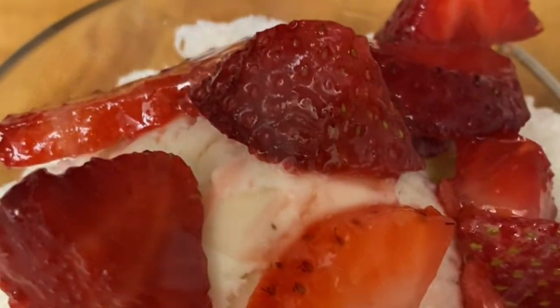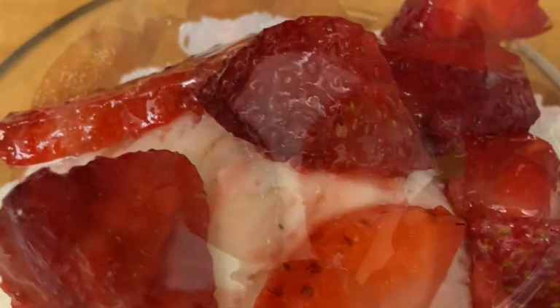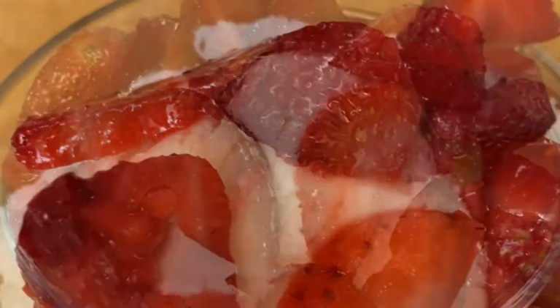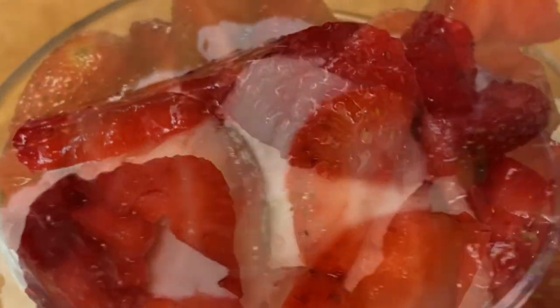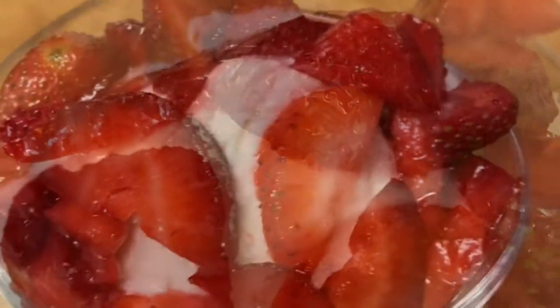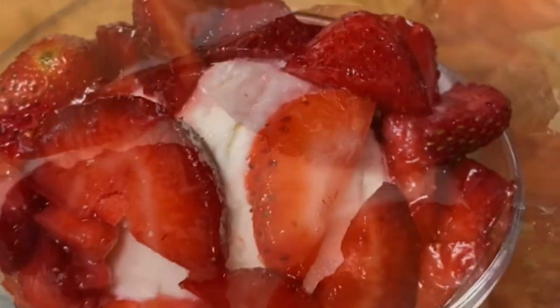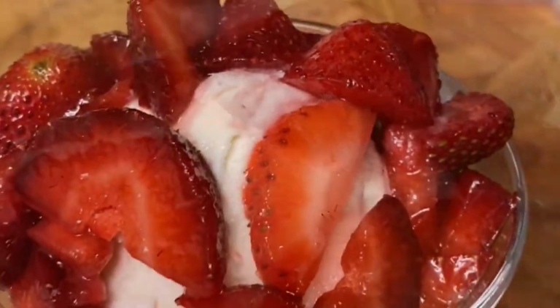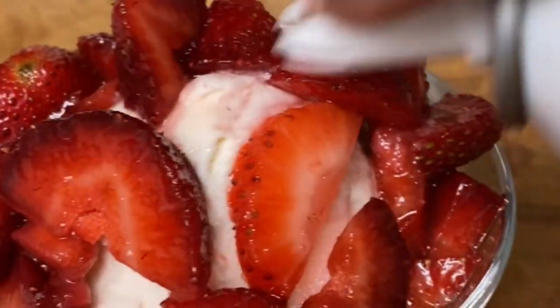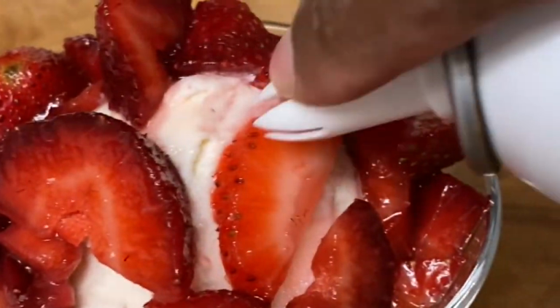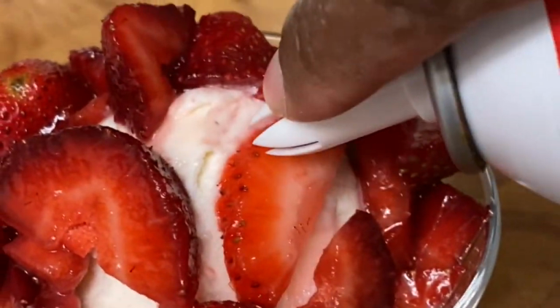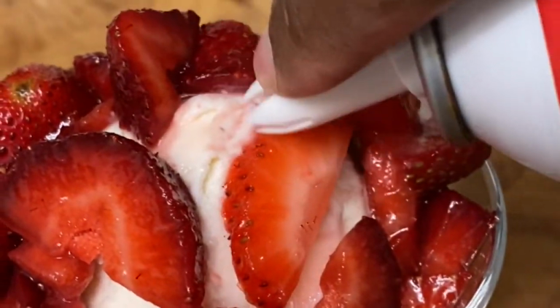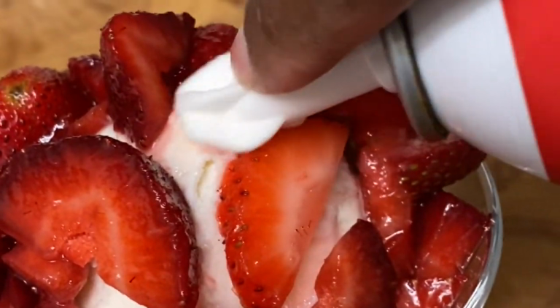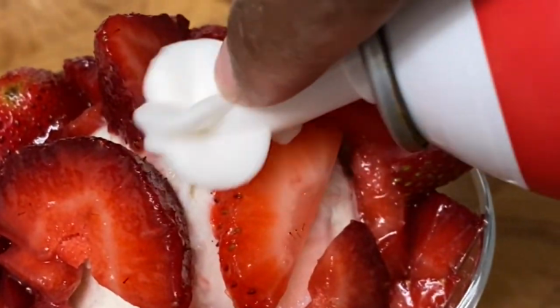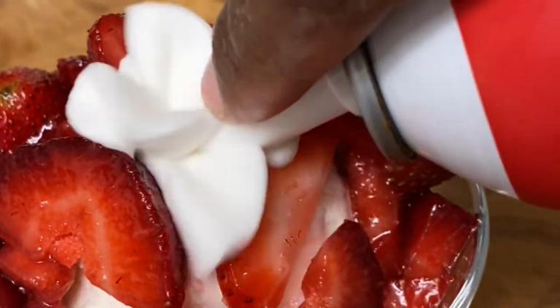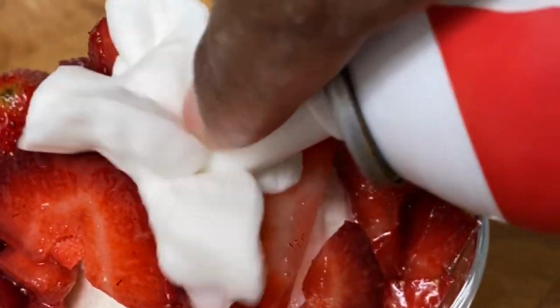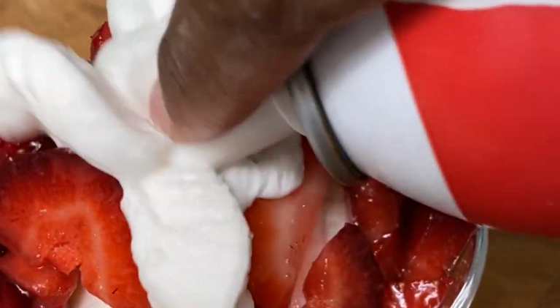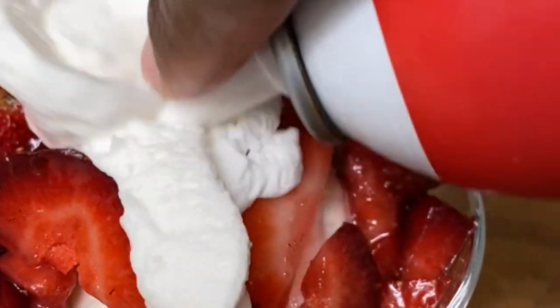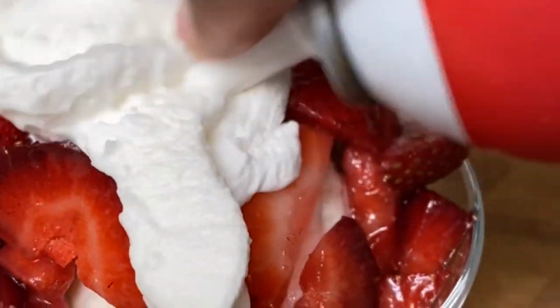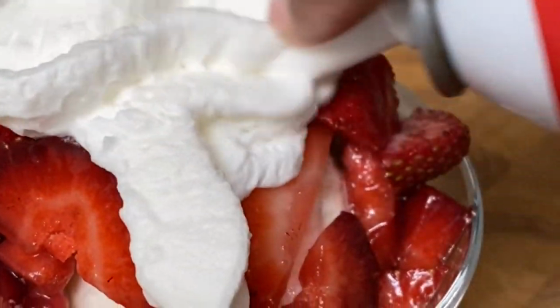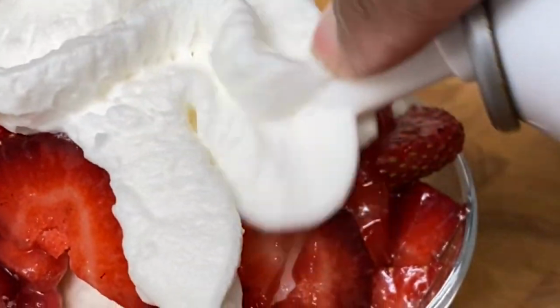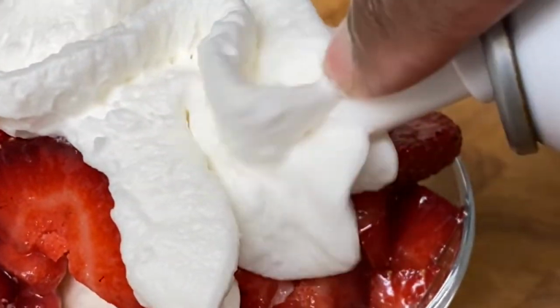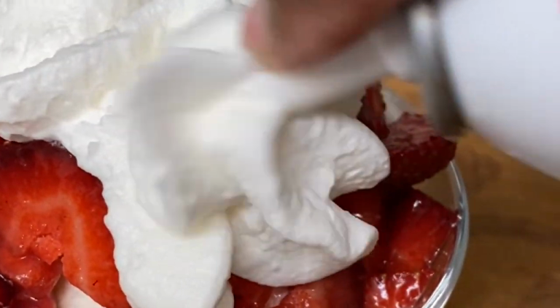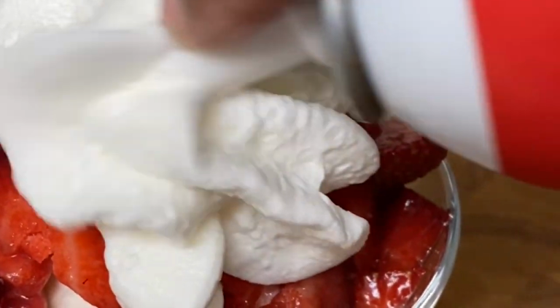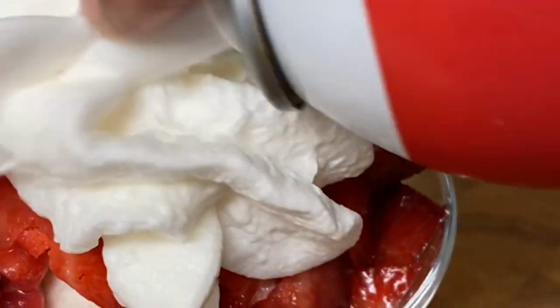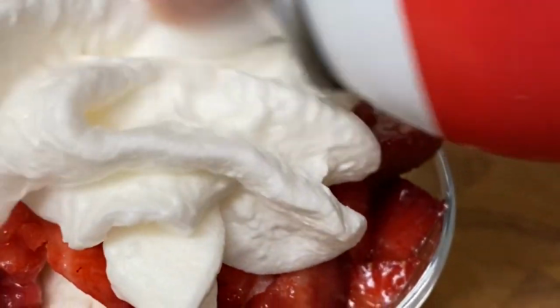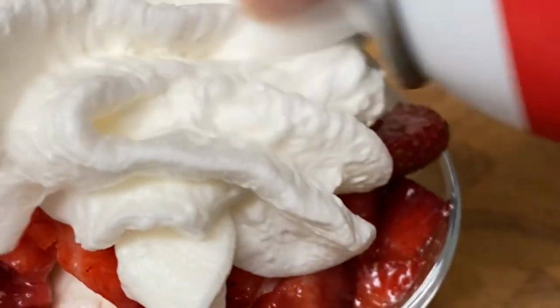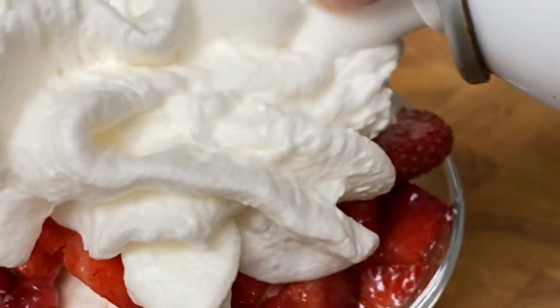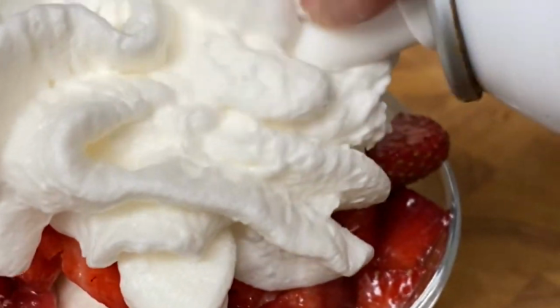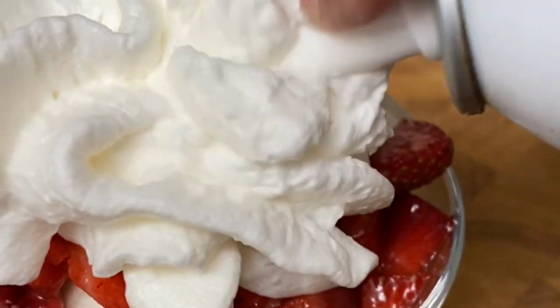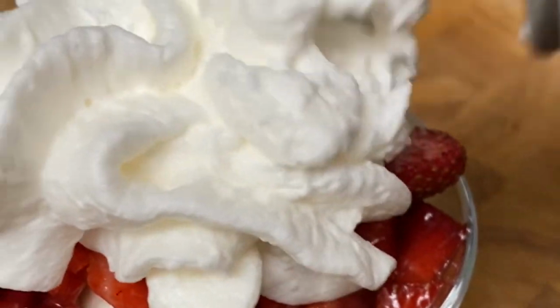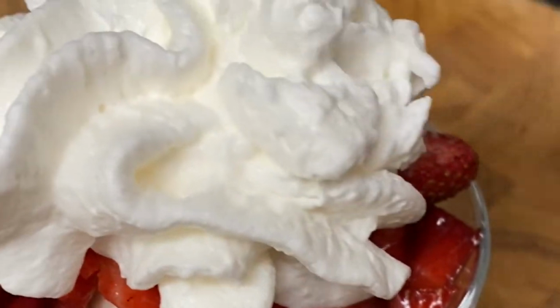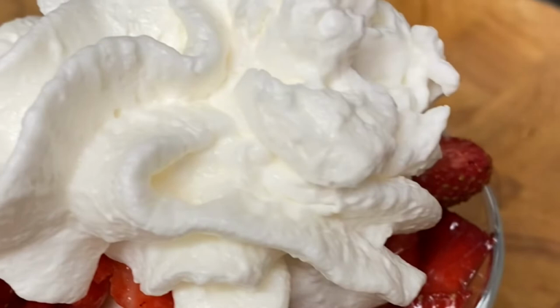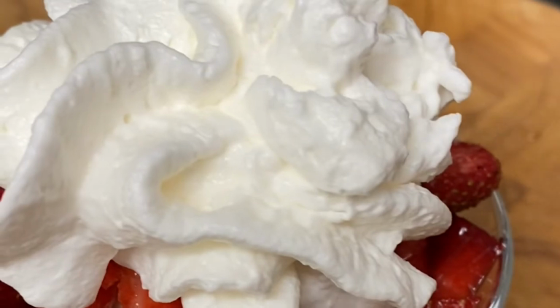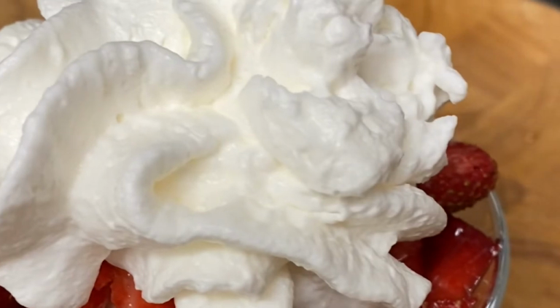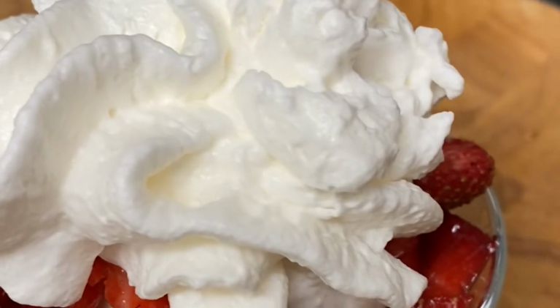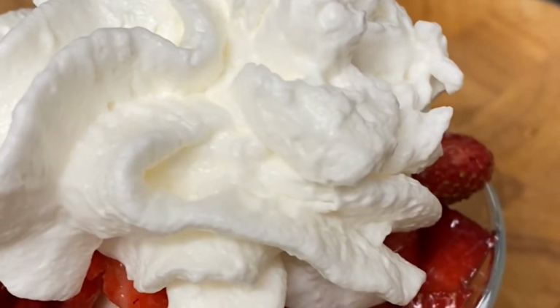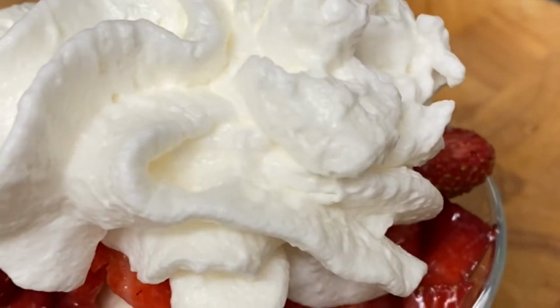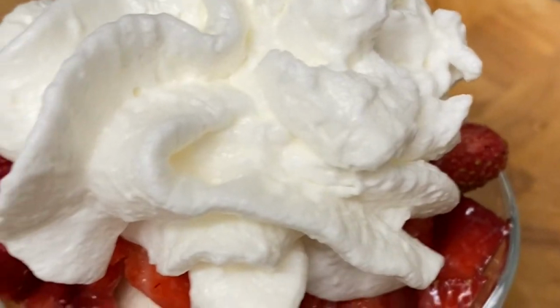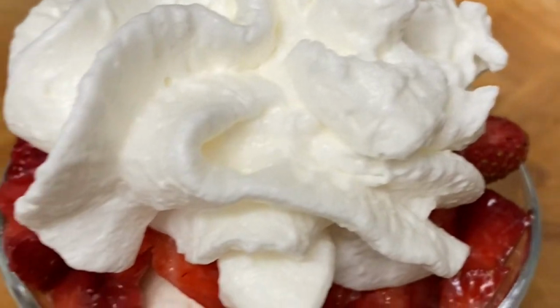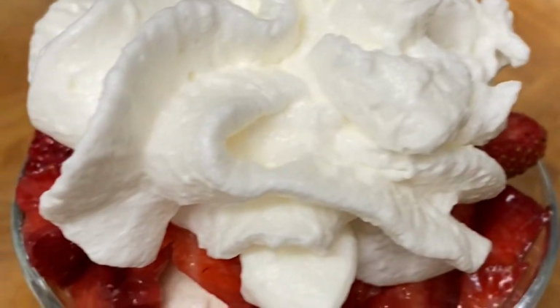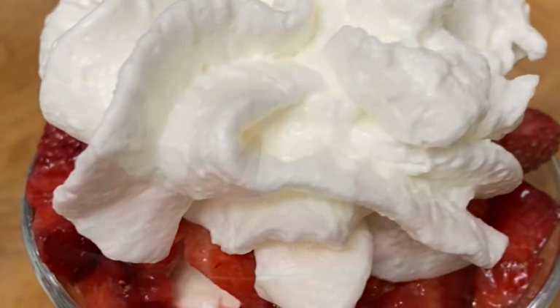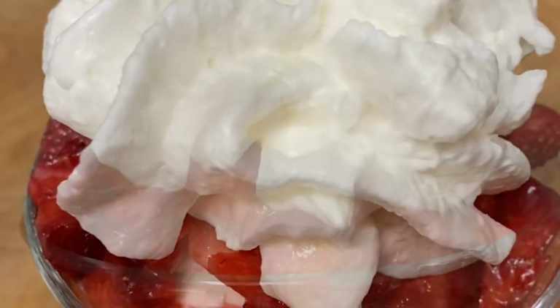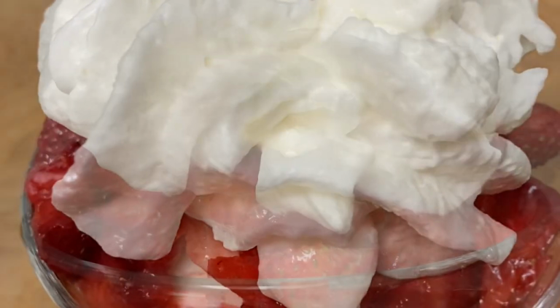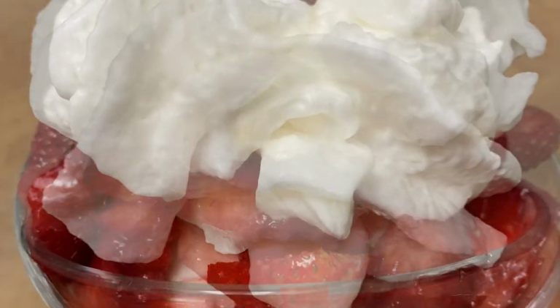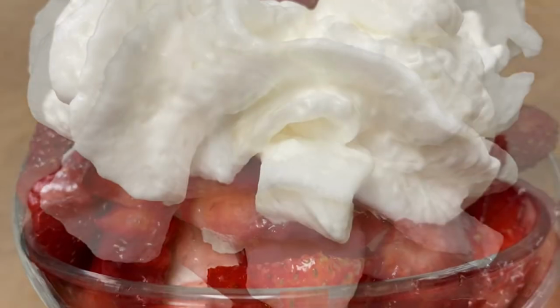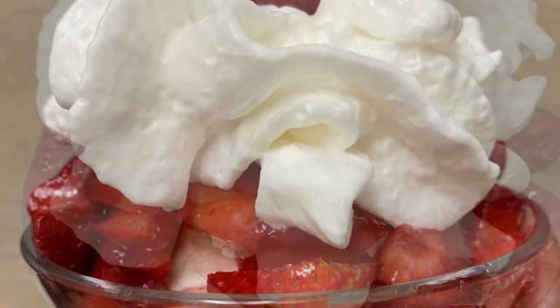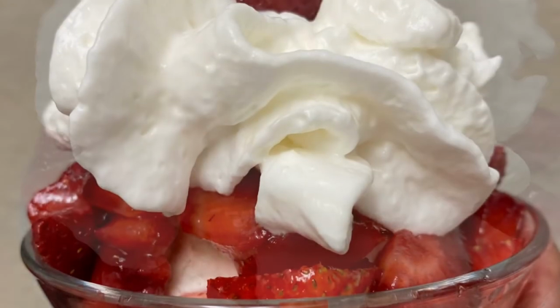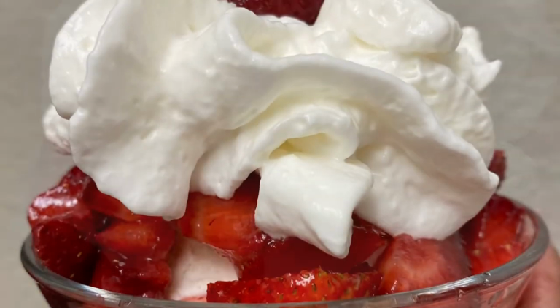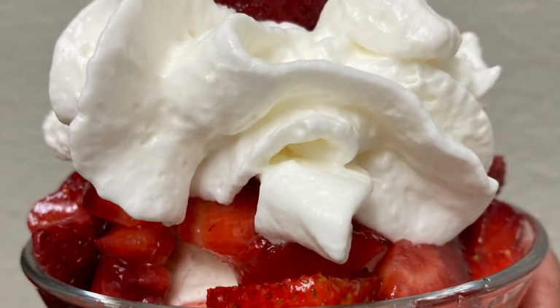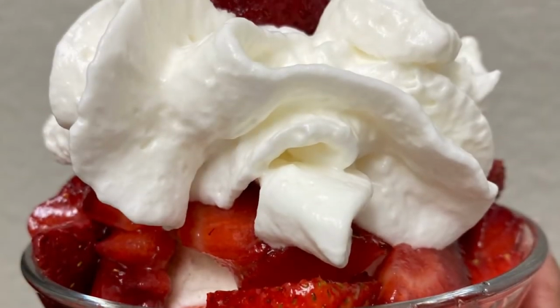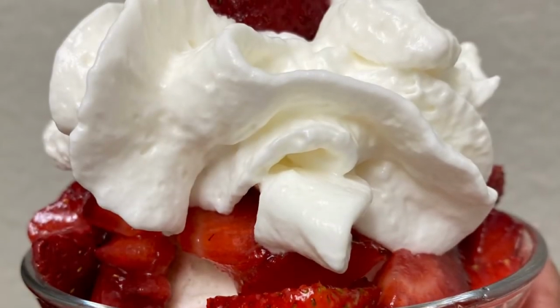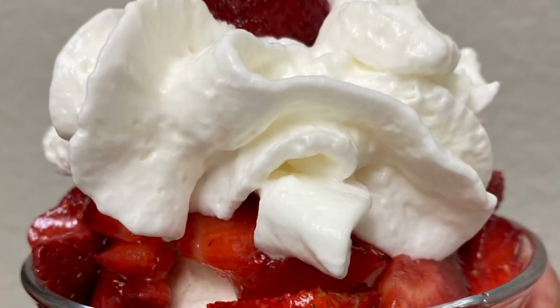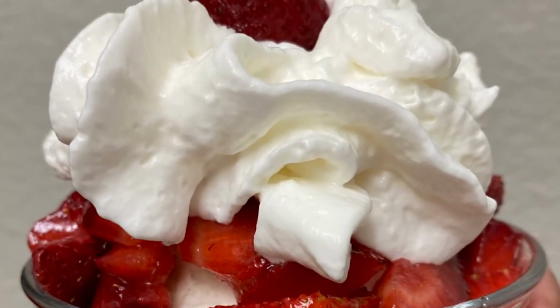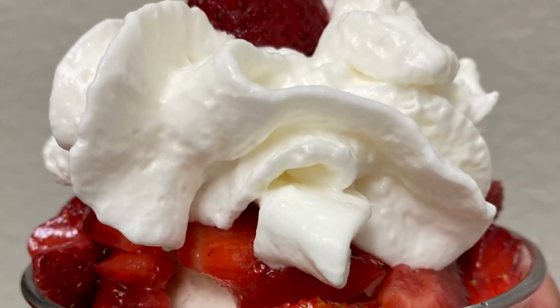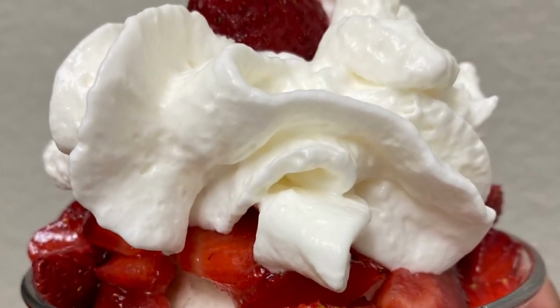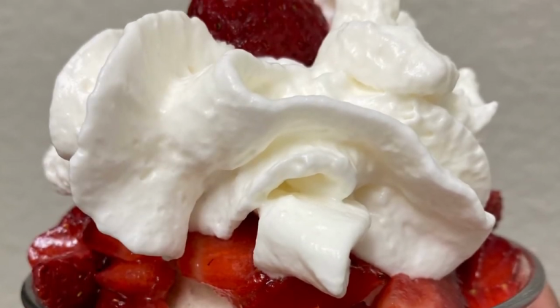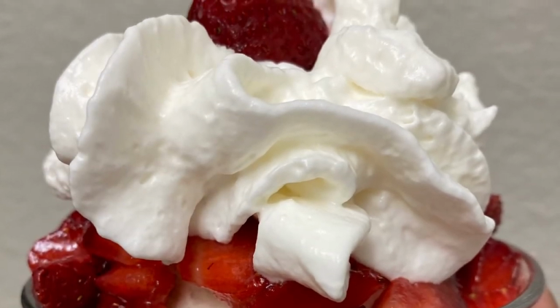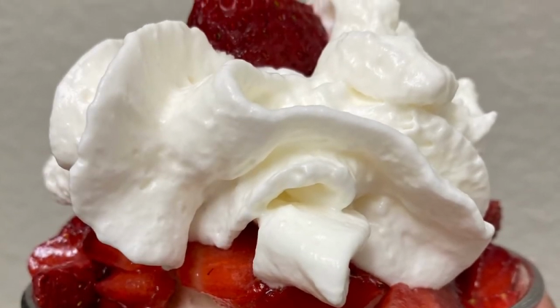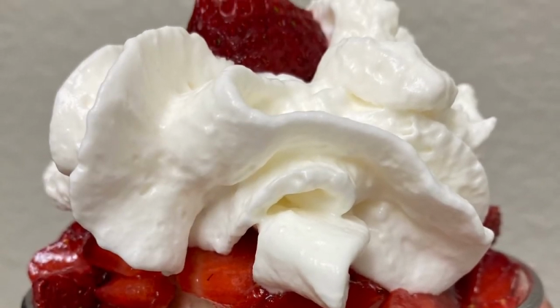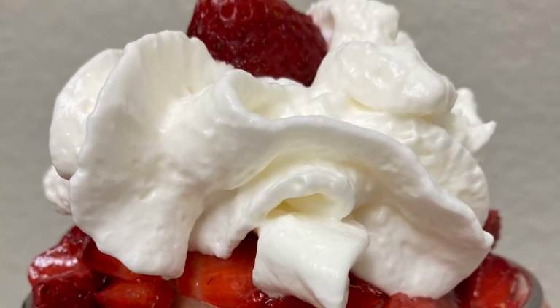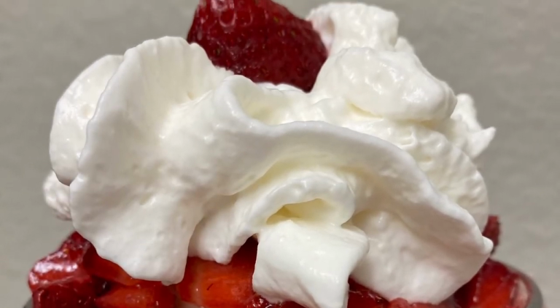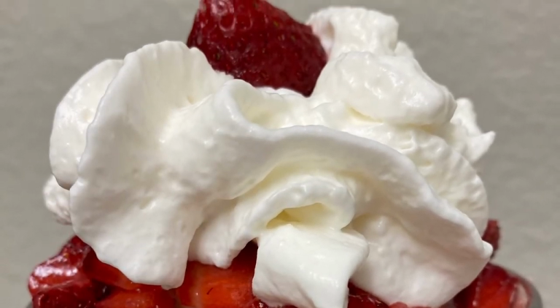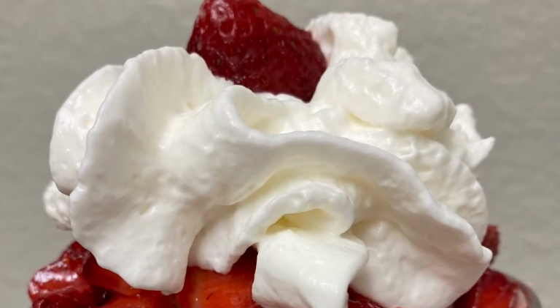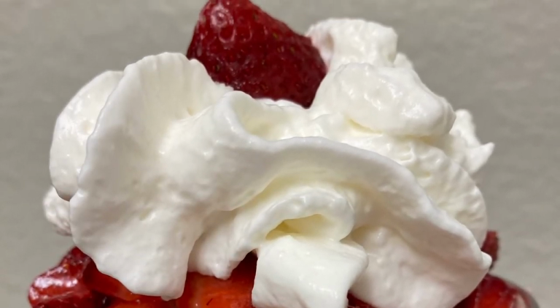And there you have it — a nice summer dessert that I call strawberry dessert.